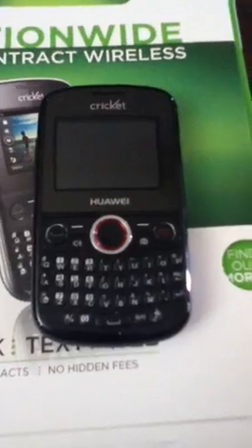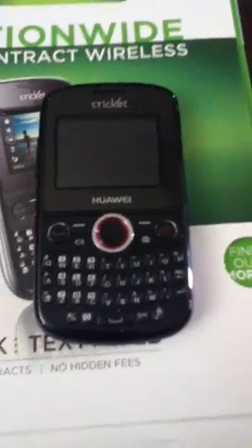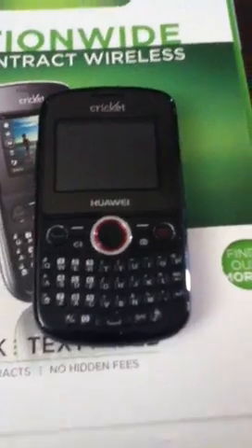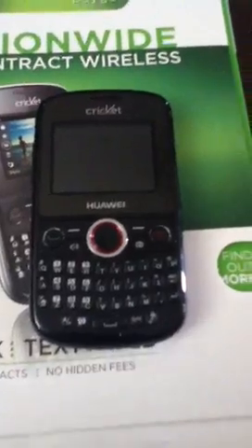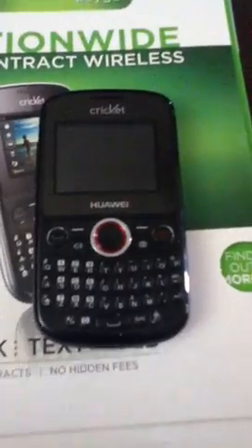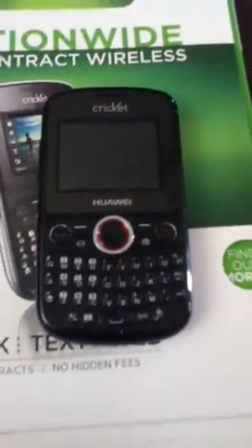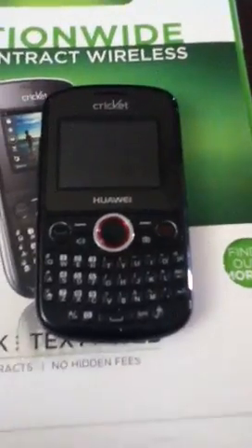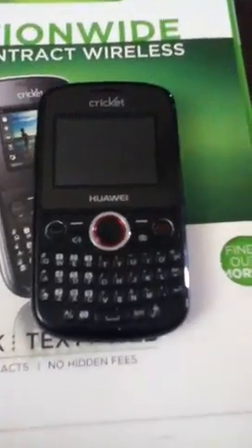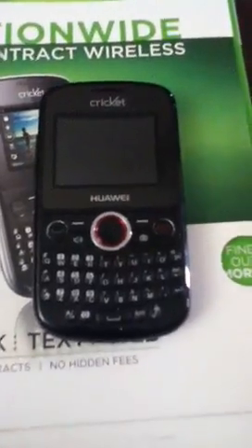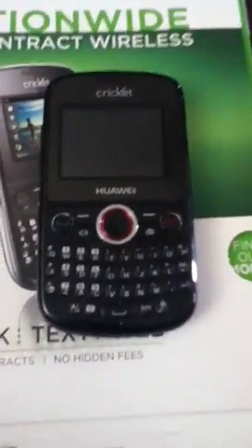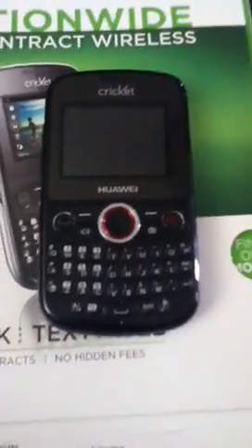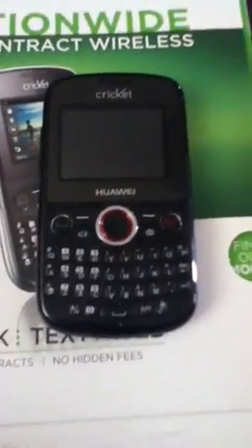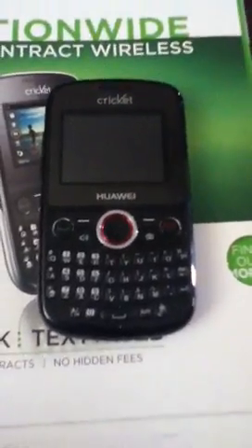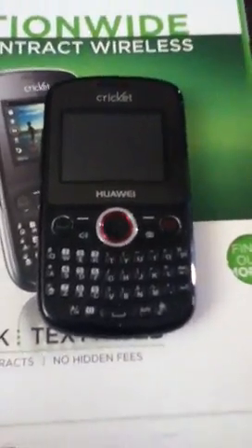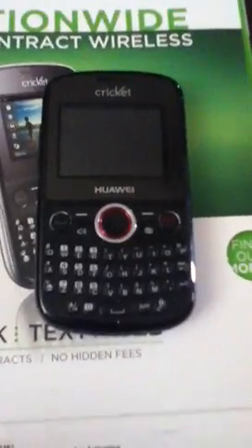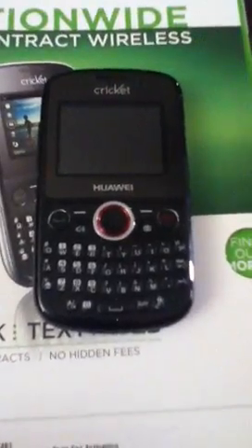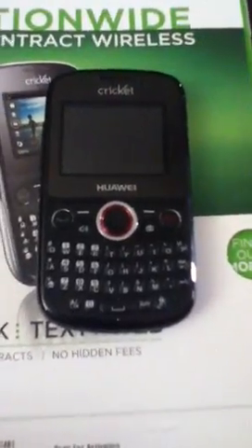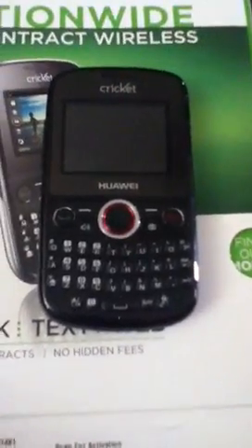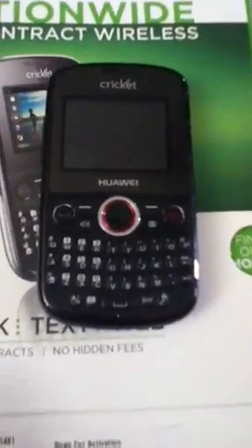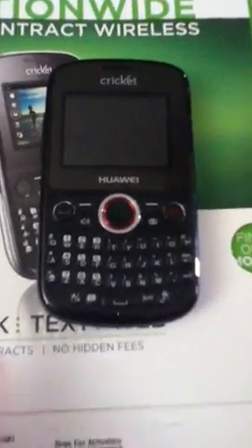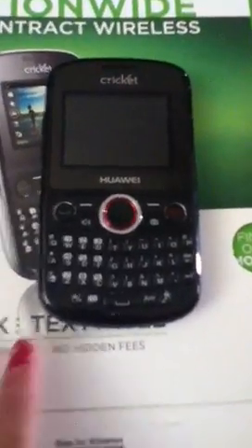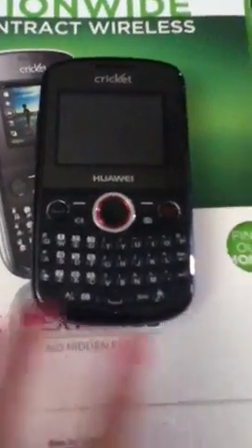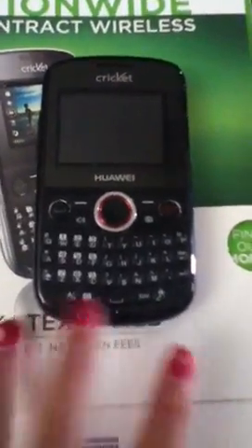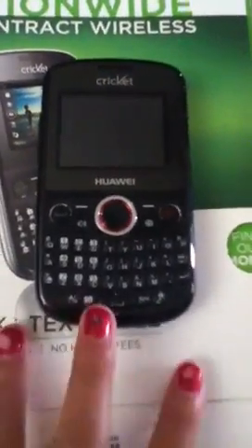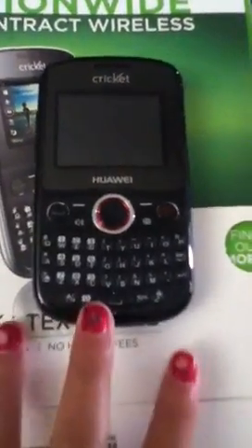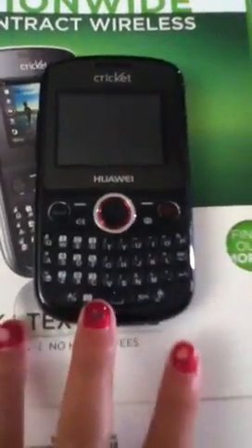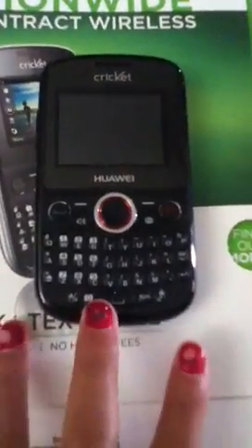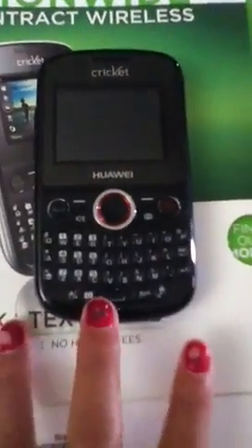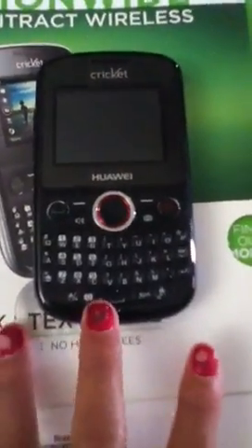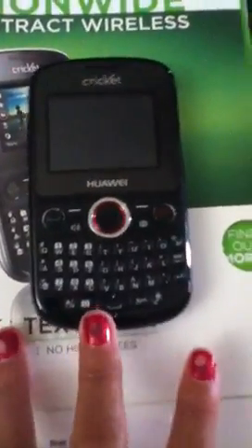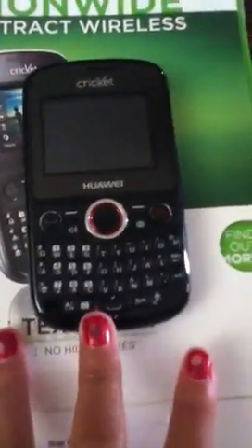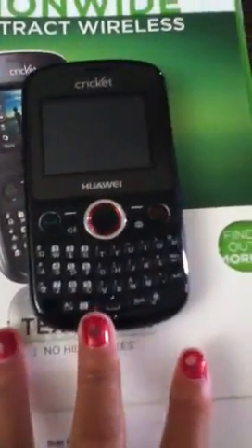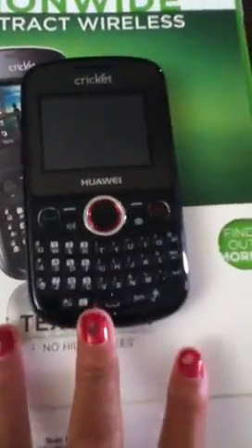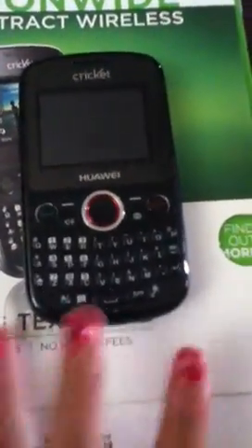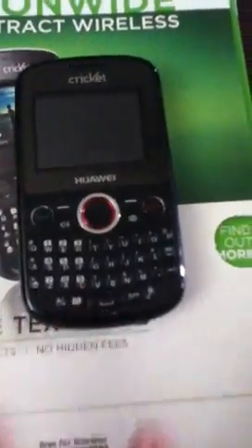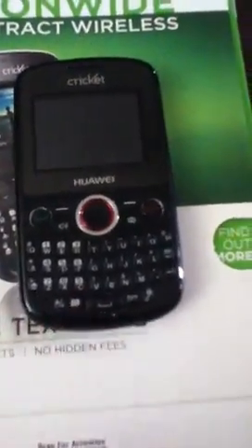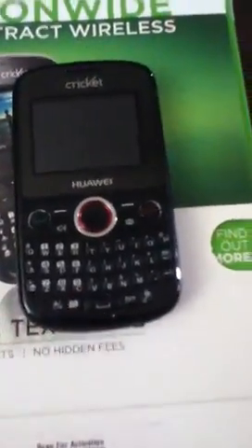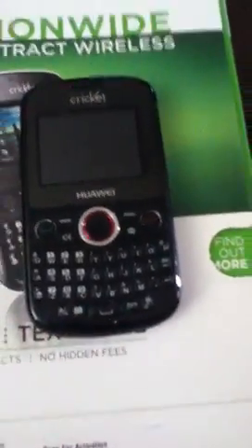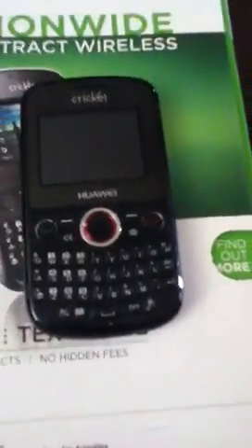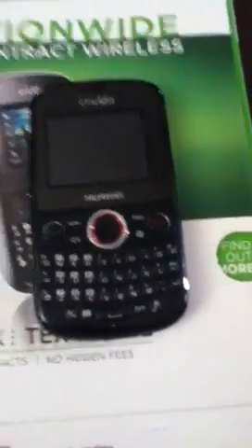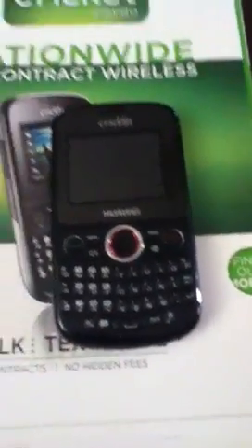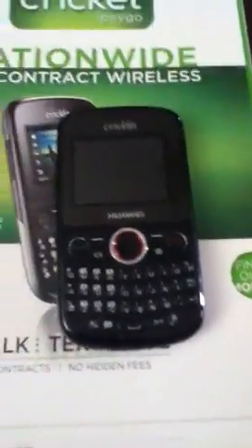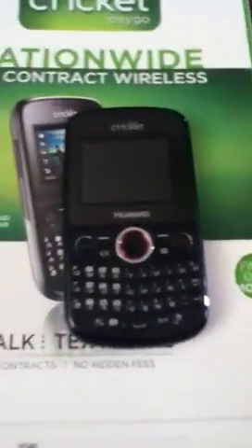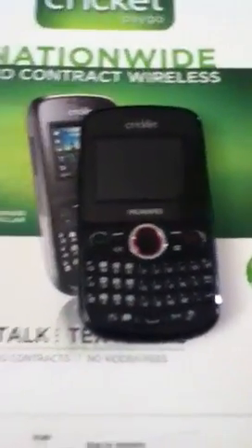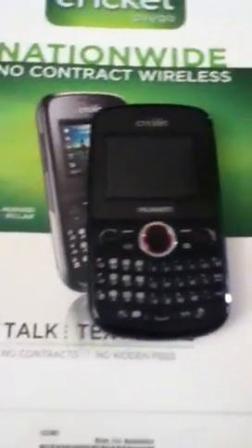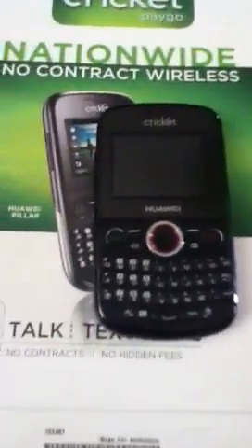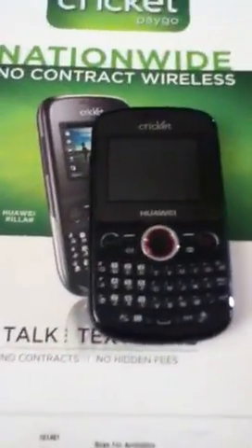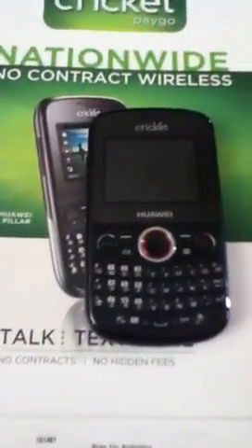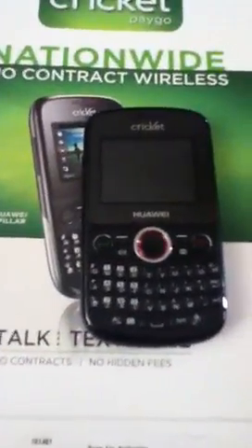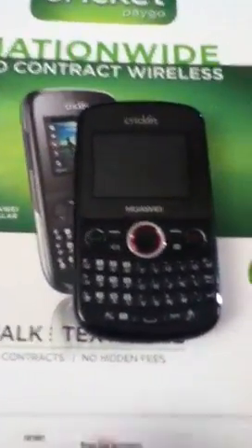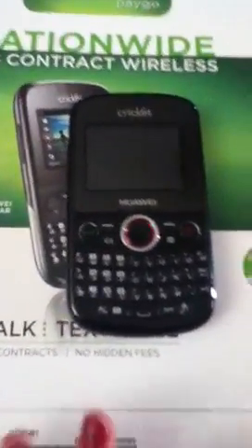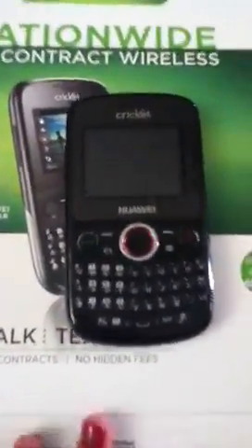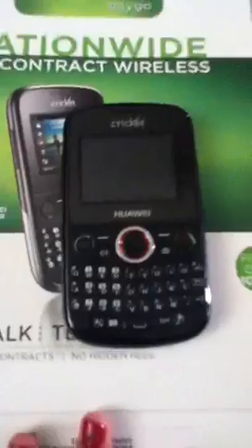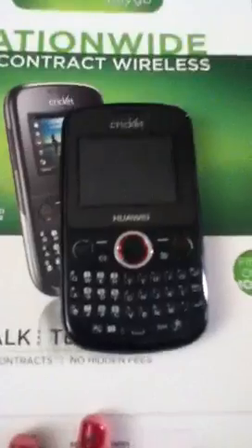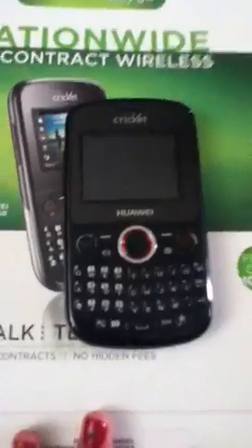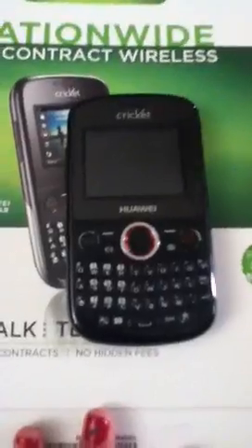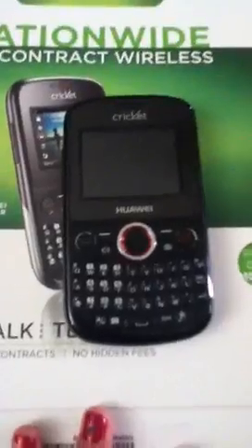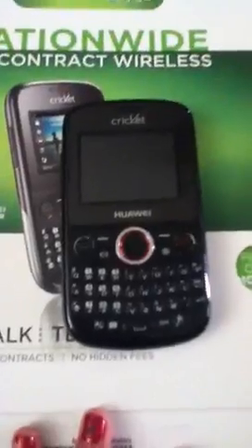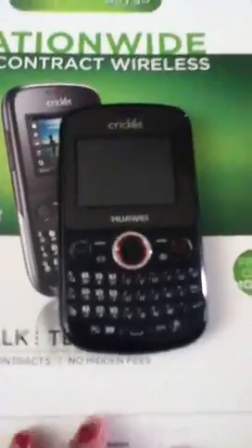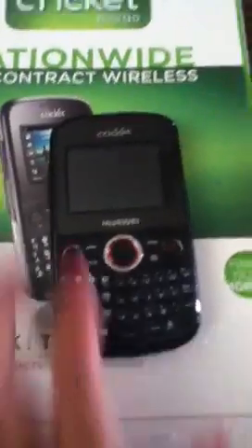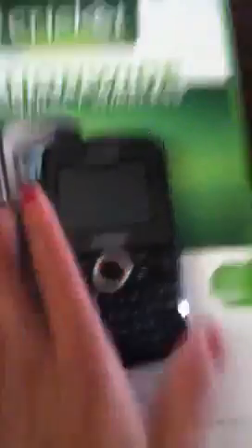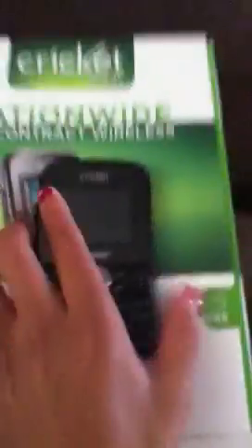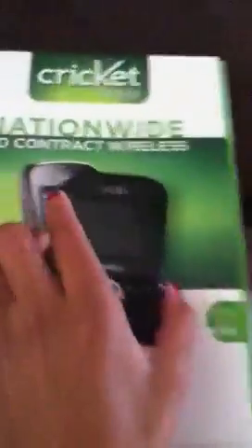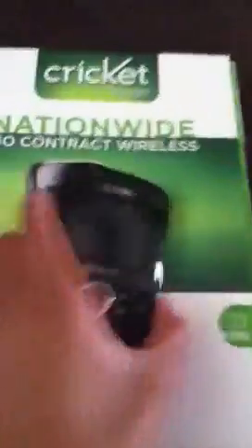Hi, today I'm going to do the review and unboxing of the Huawei Pillar. So let's get to it.